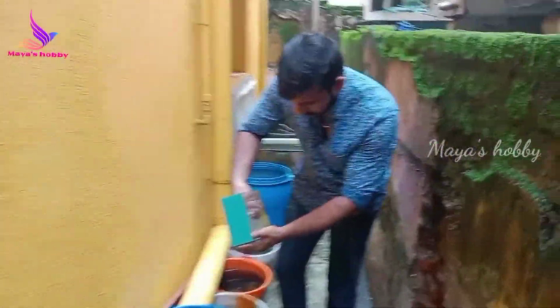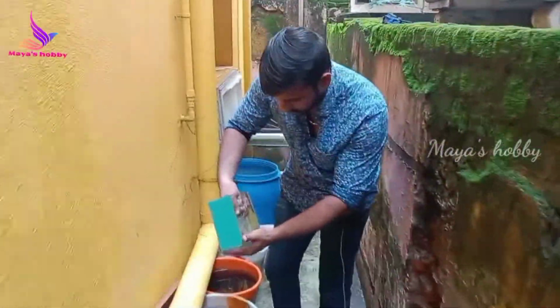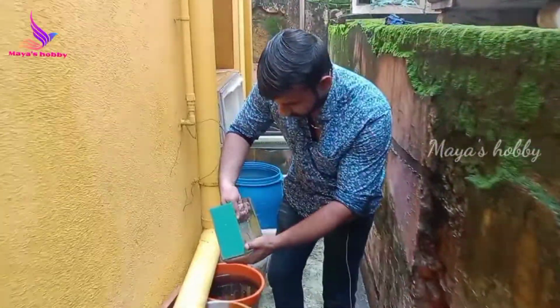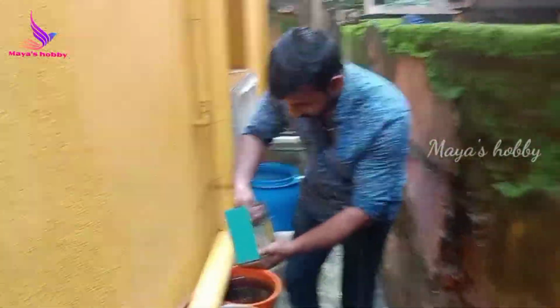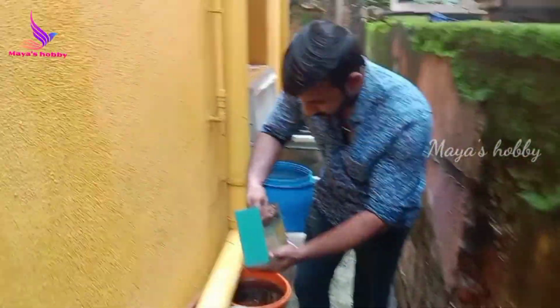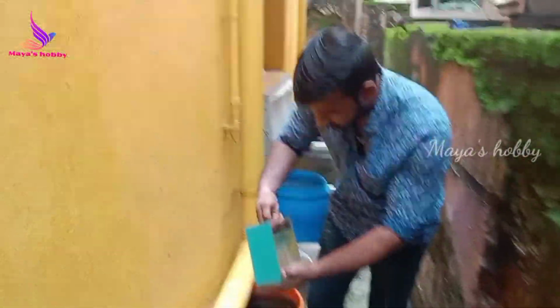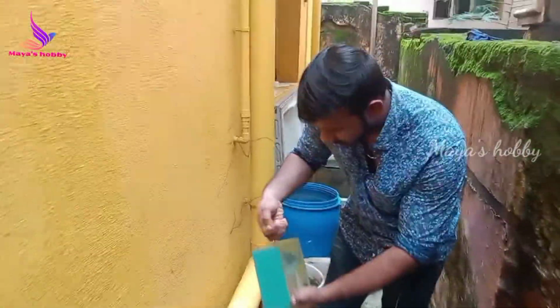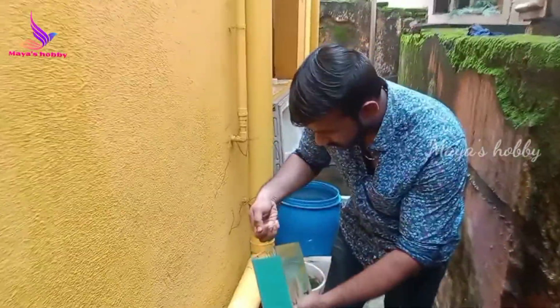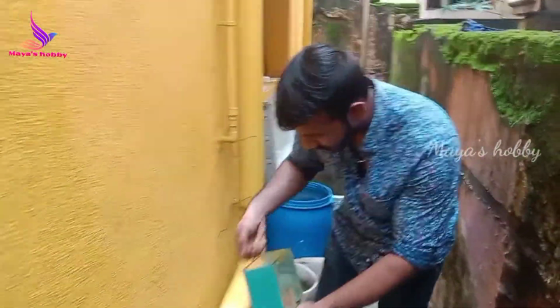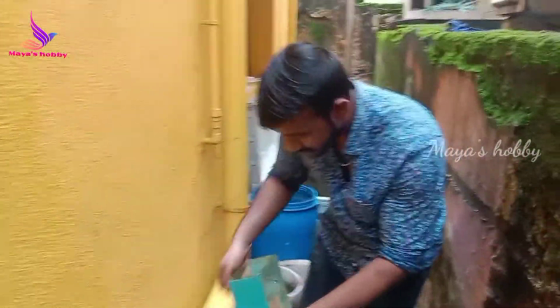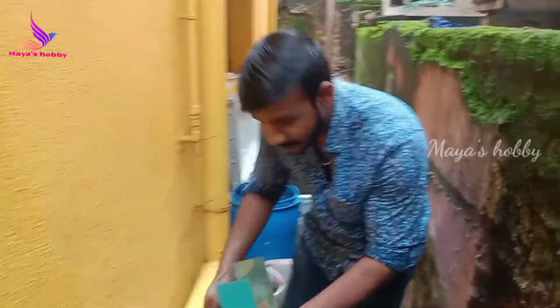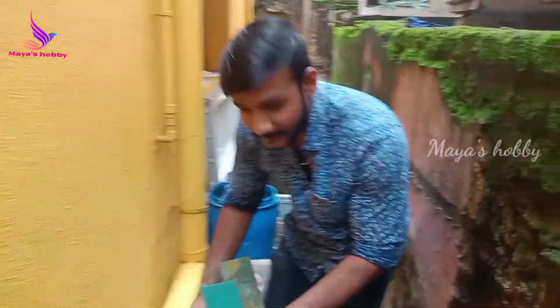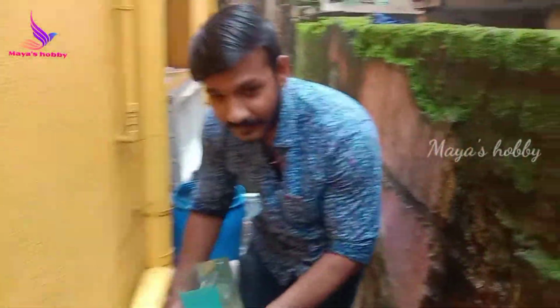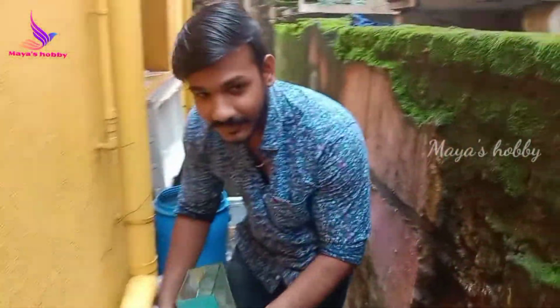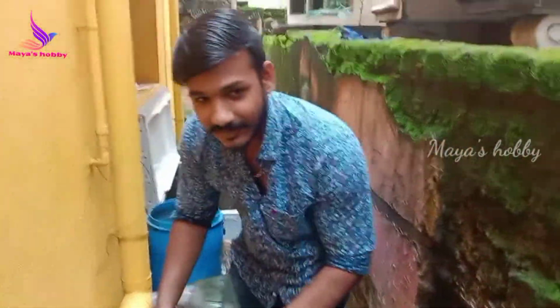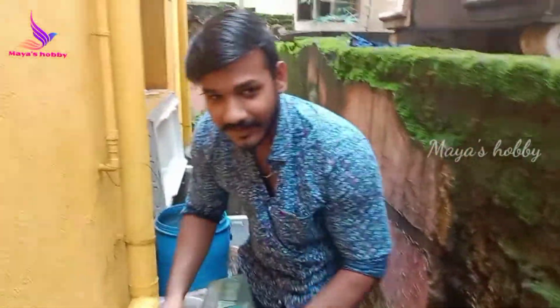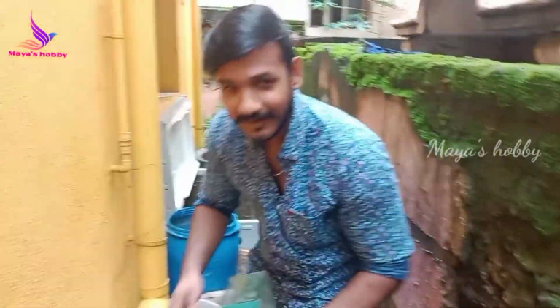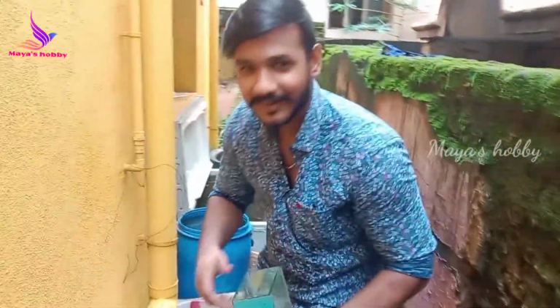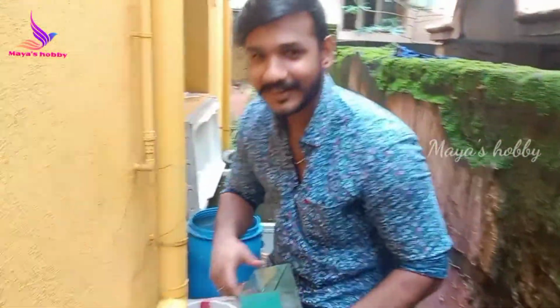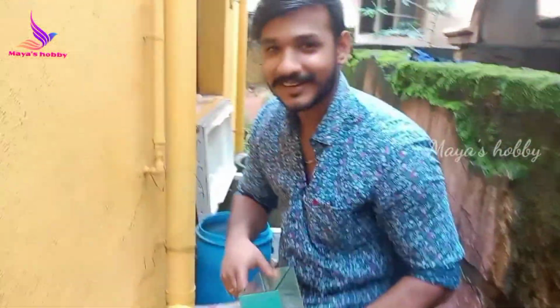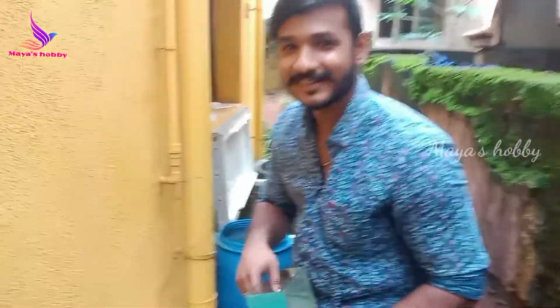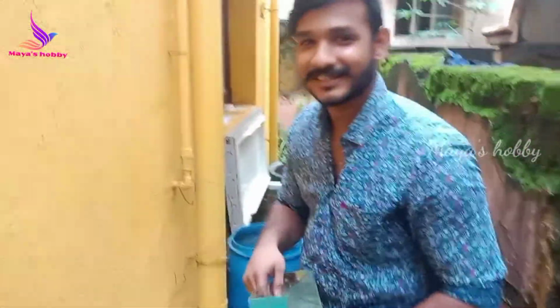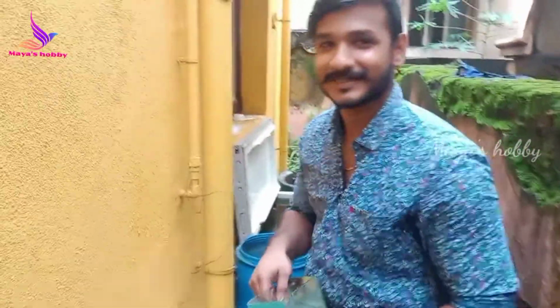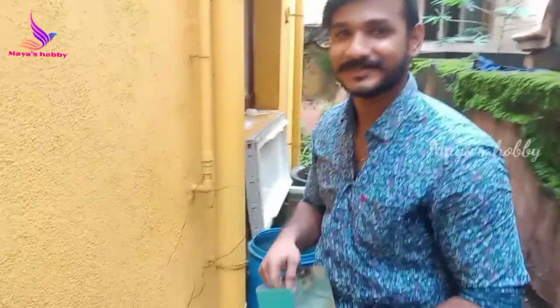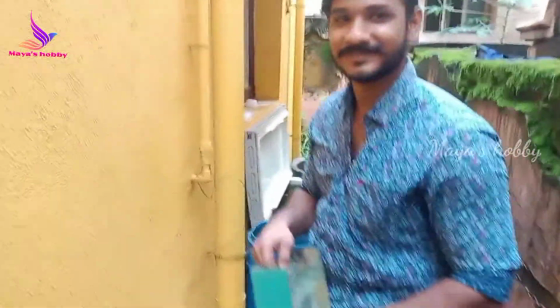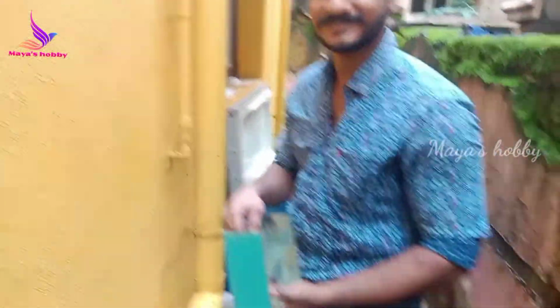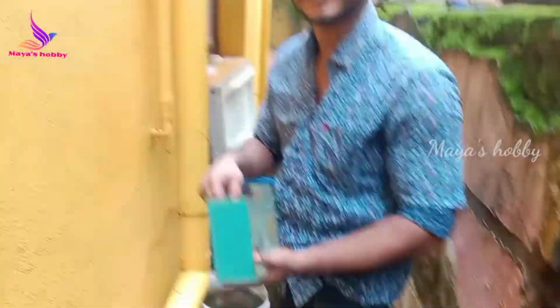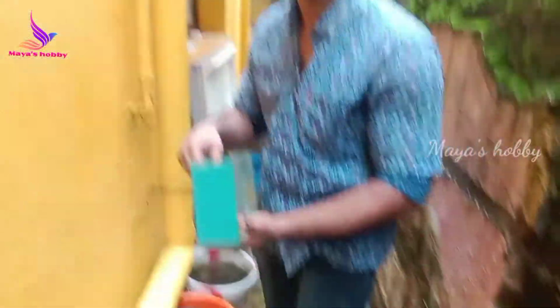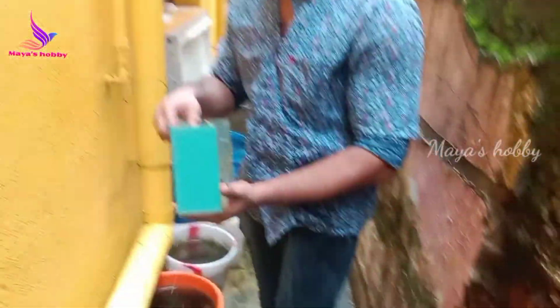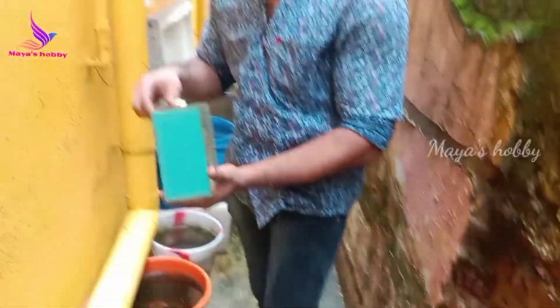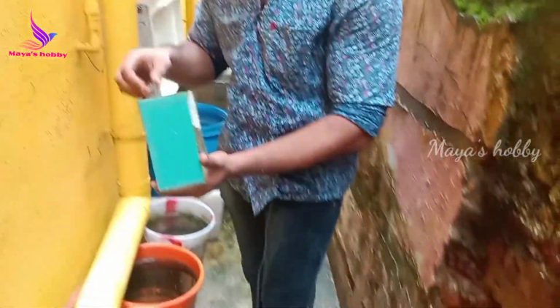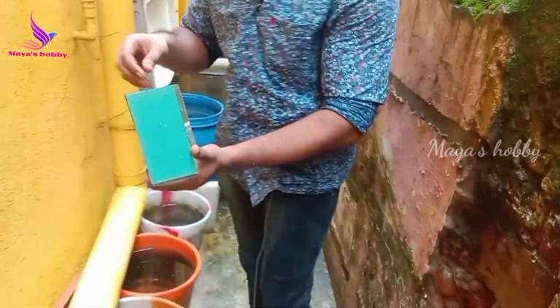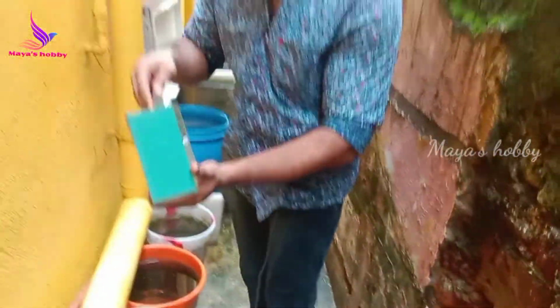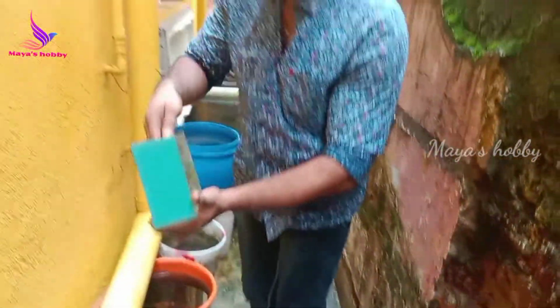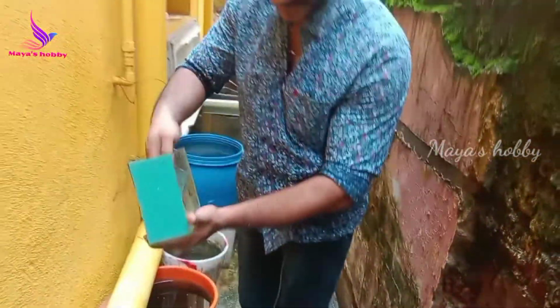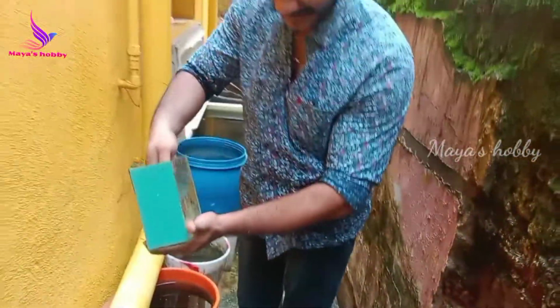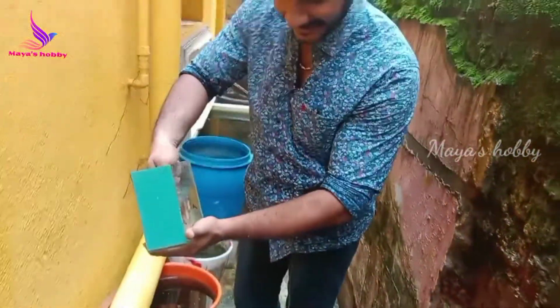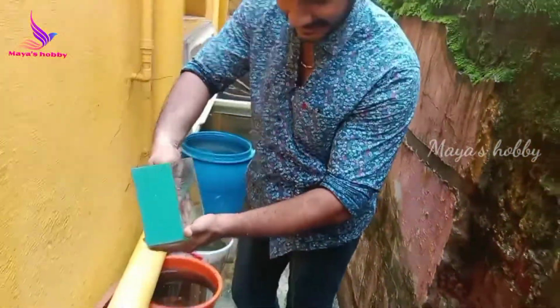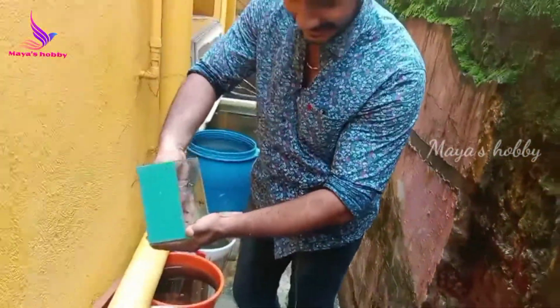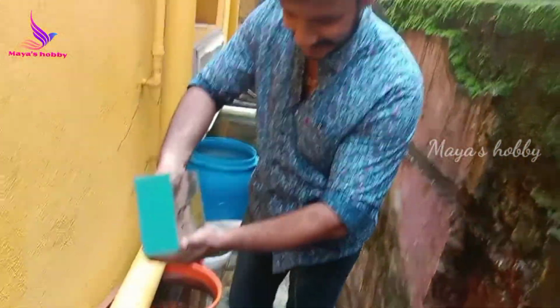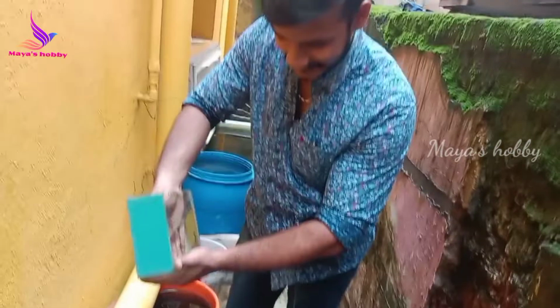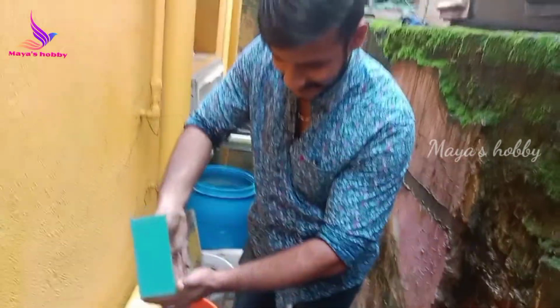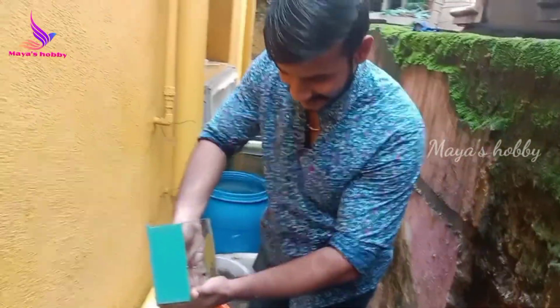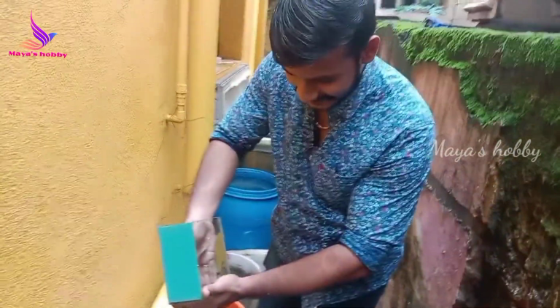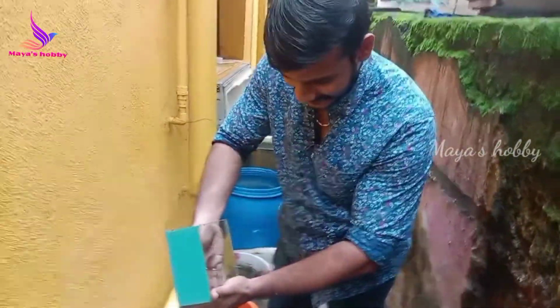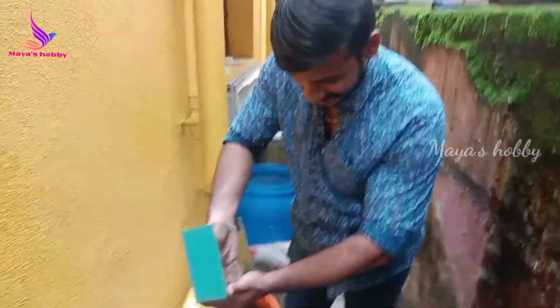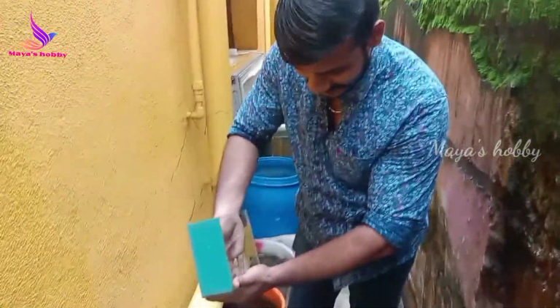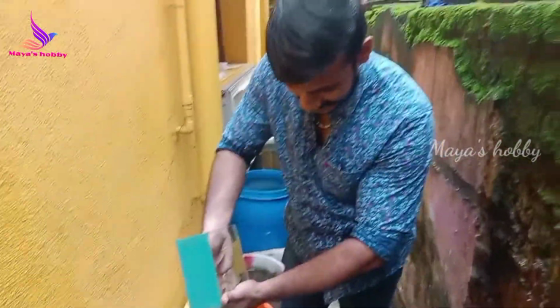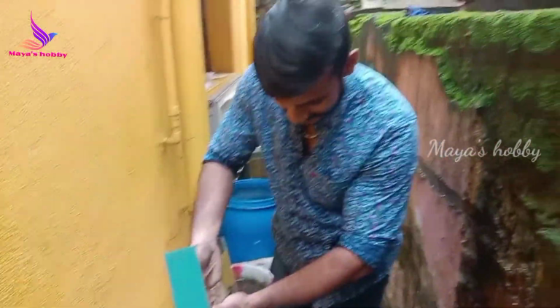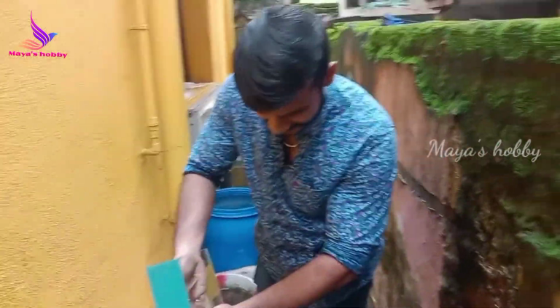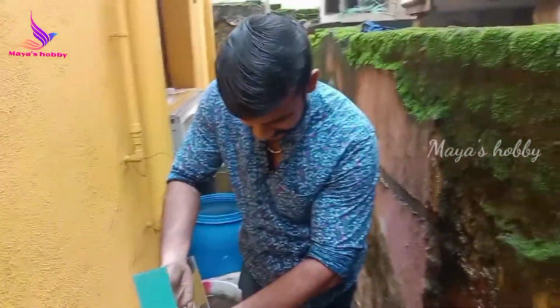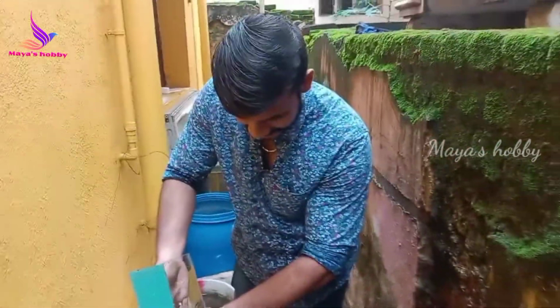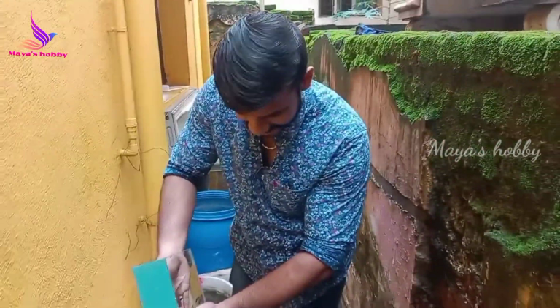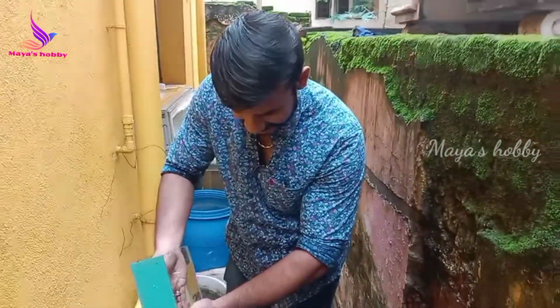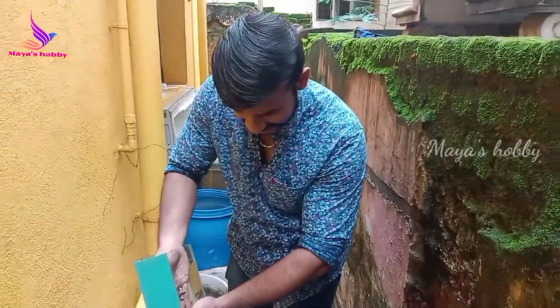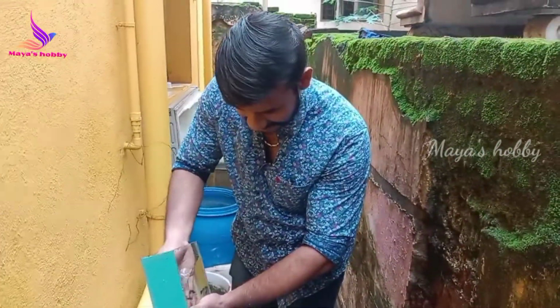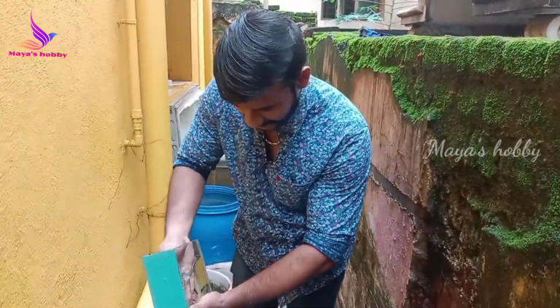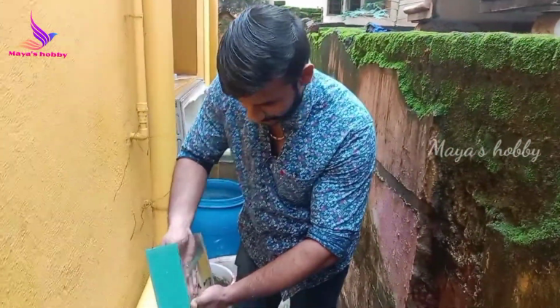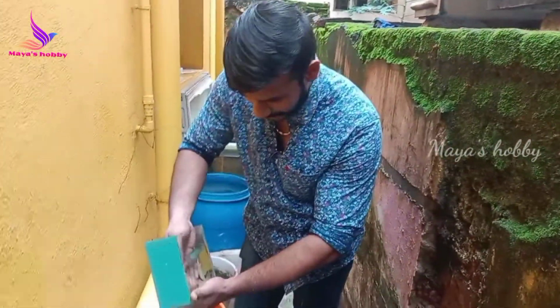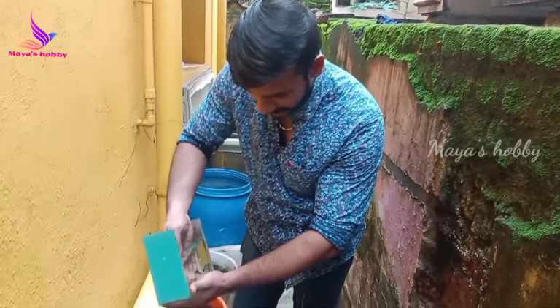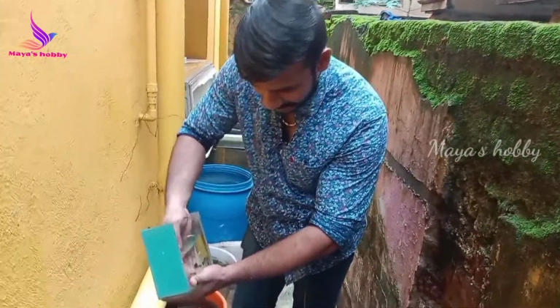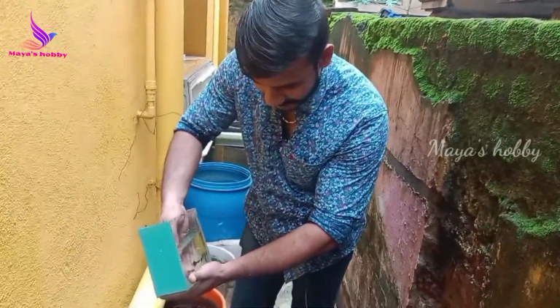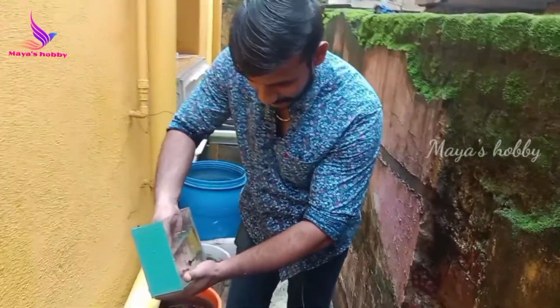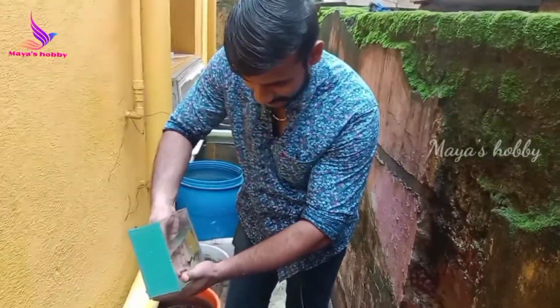Hi Rajesh, how are you? What are you doing?